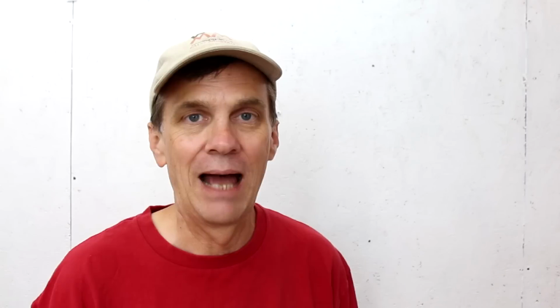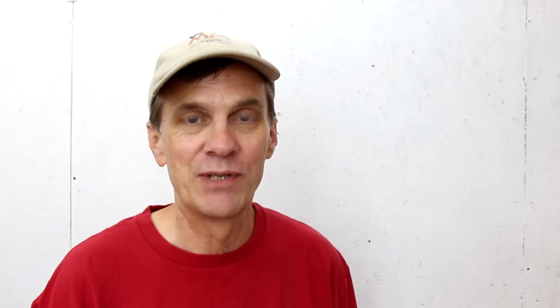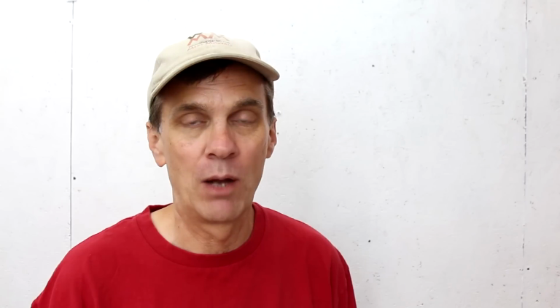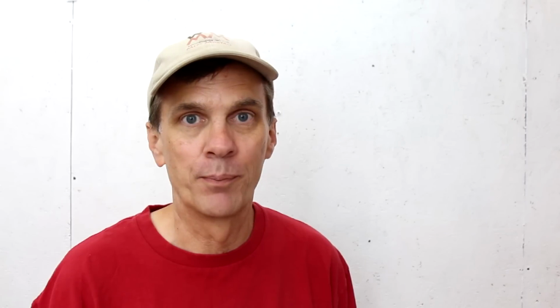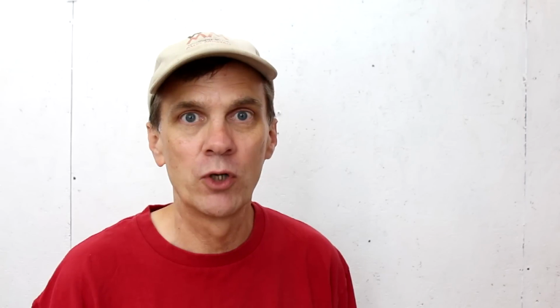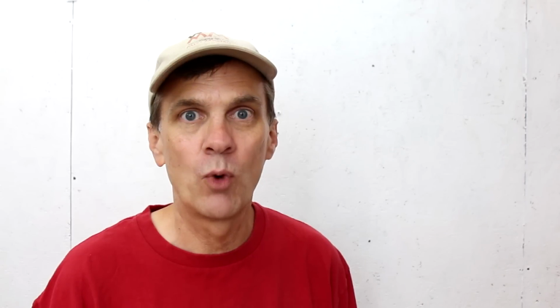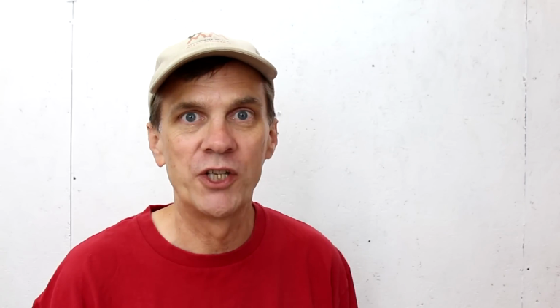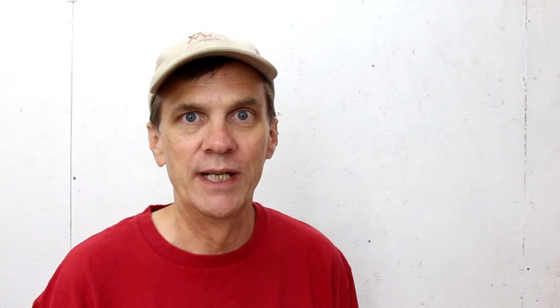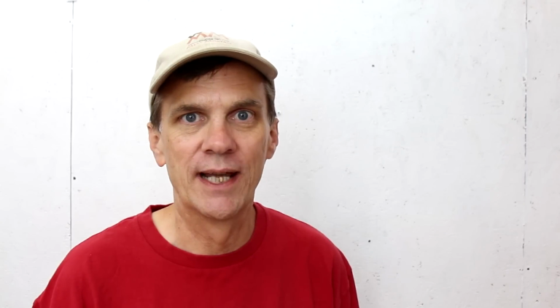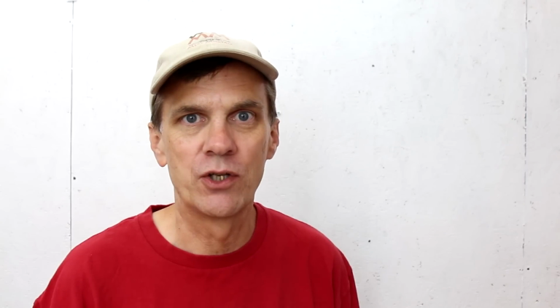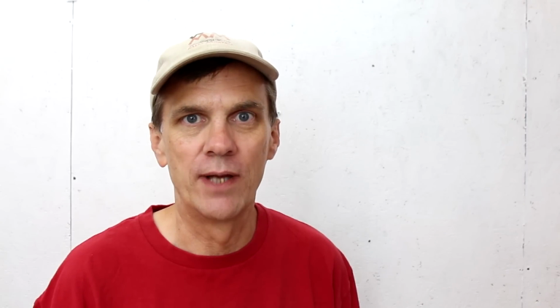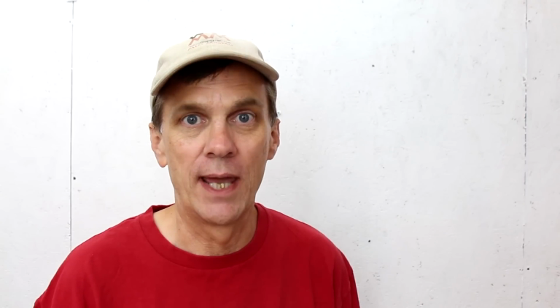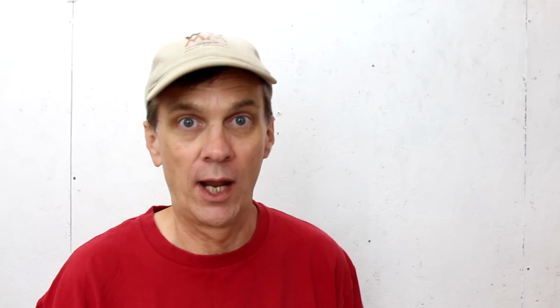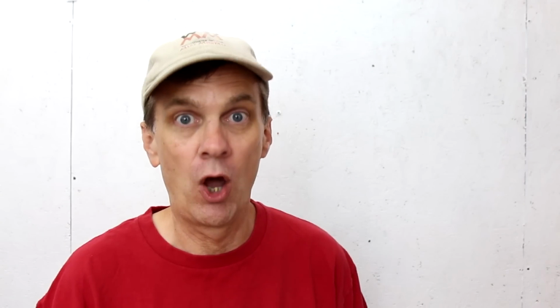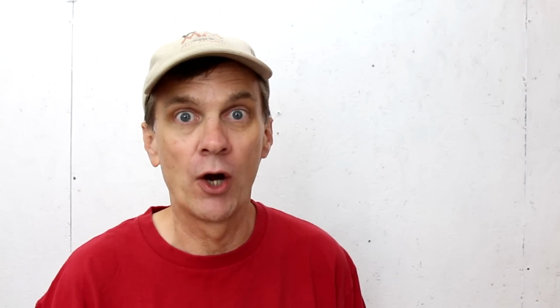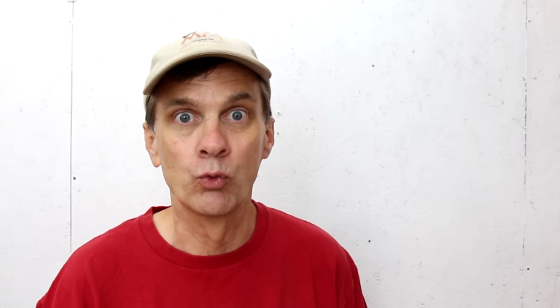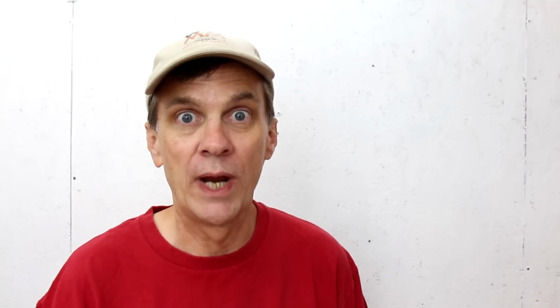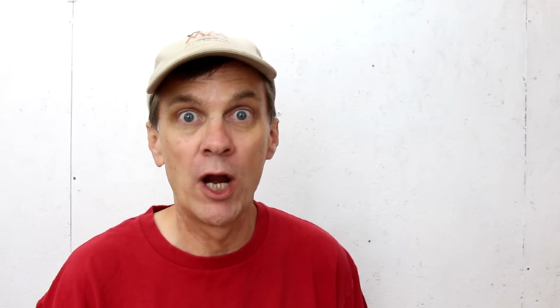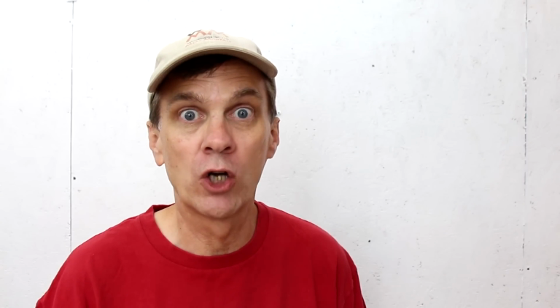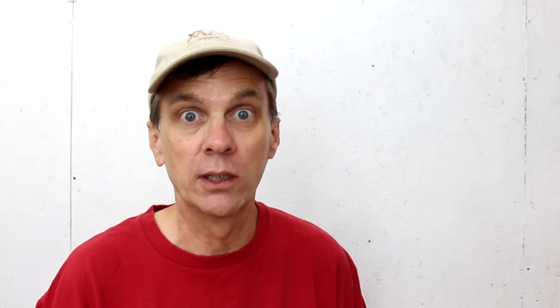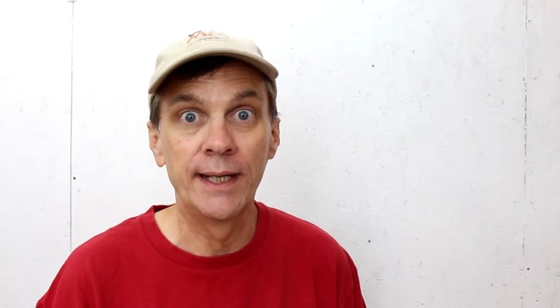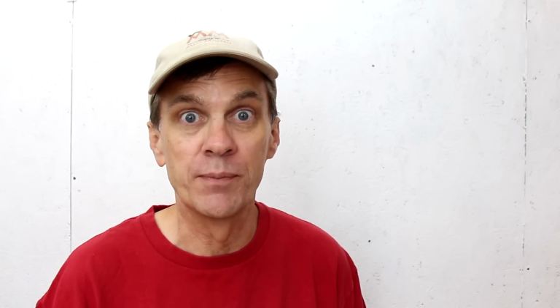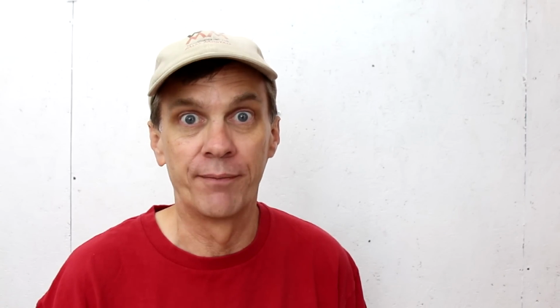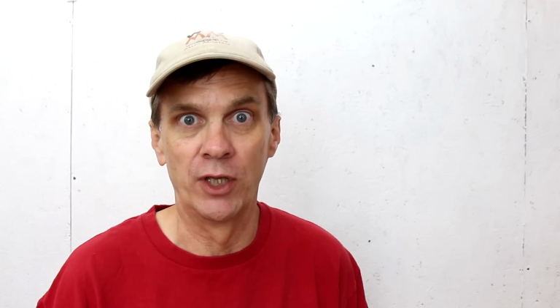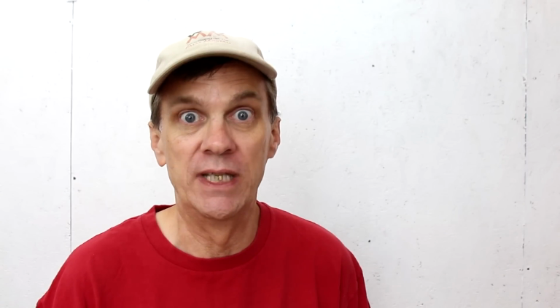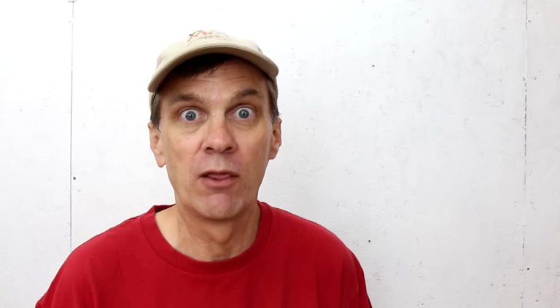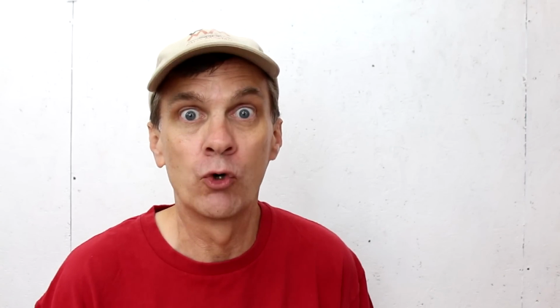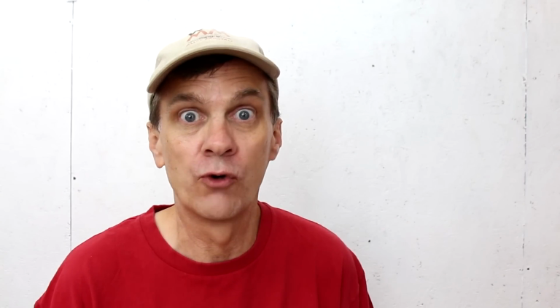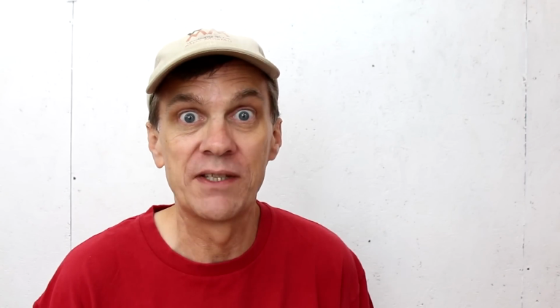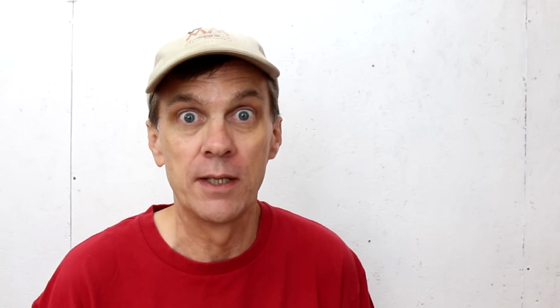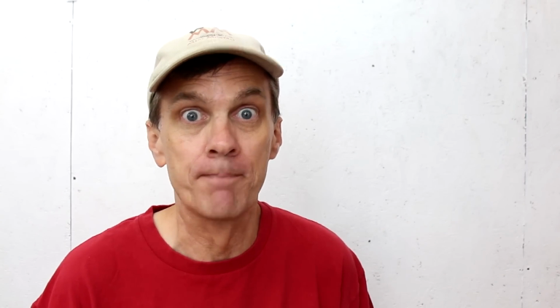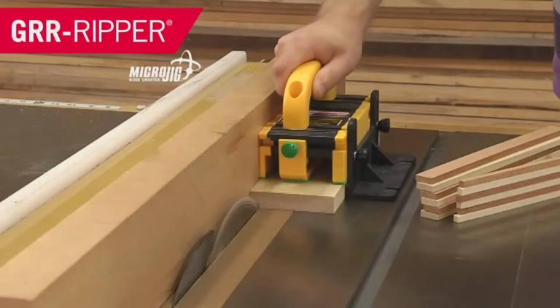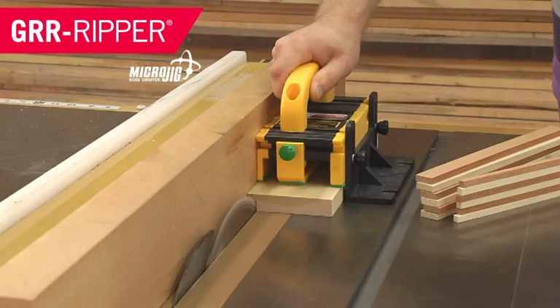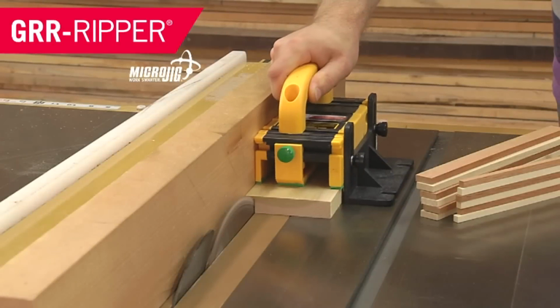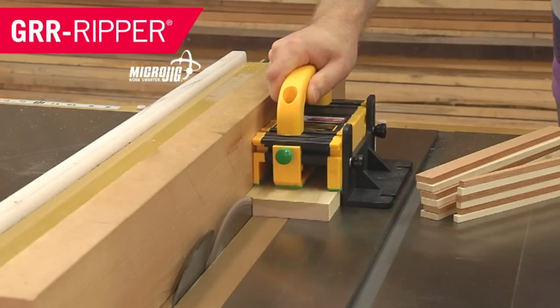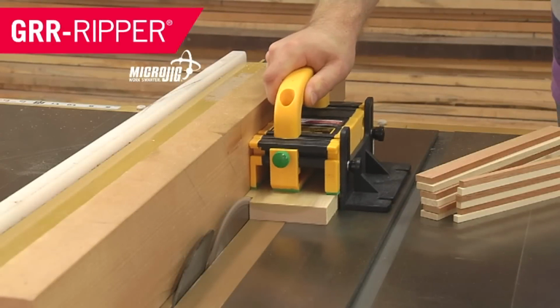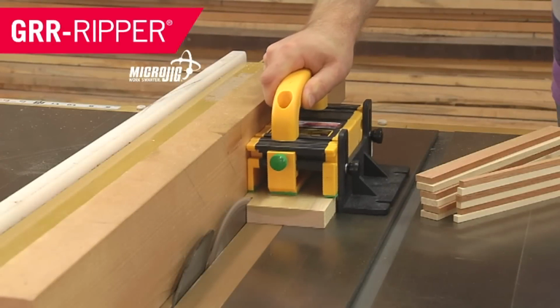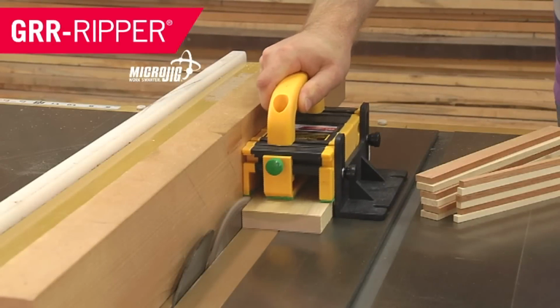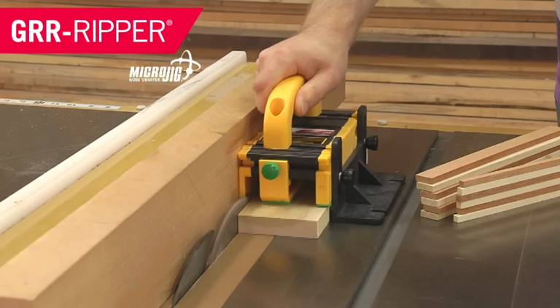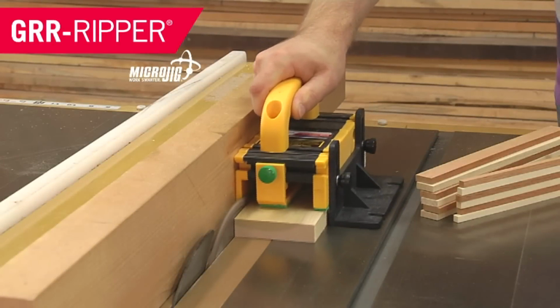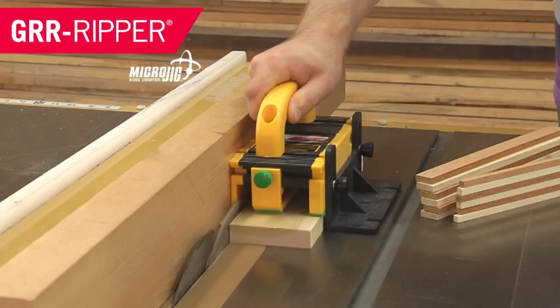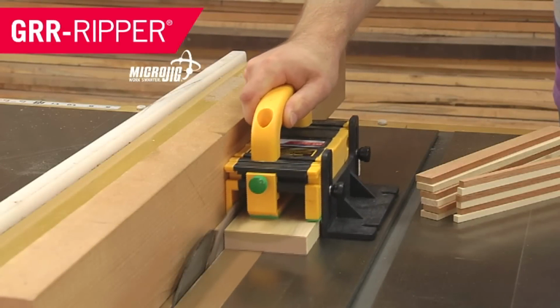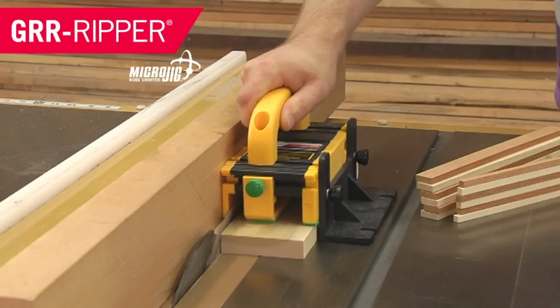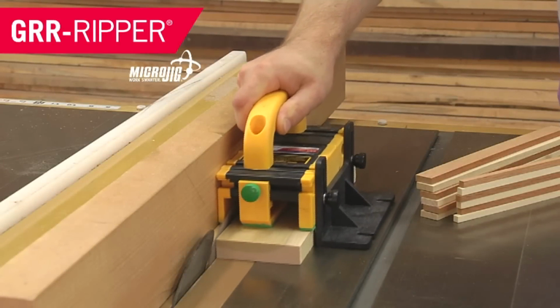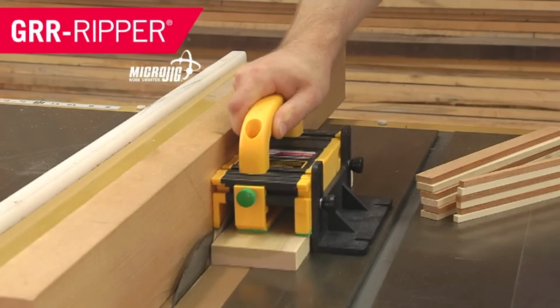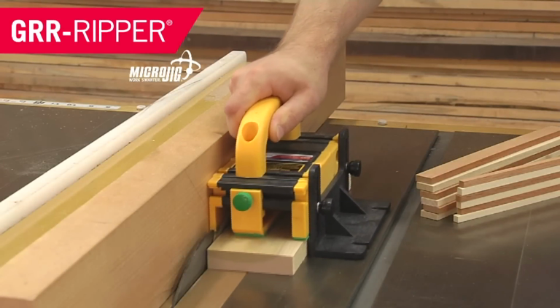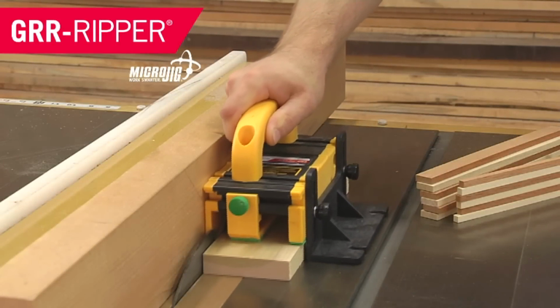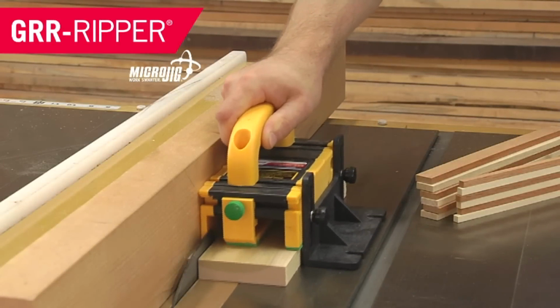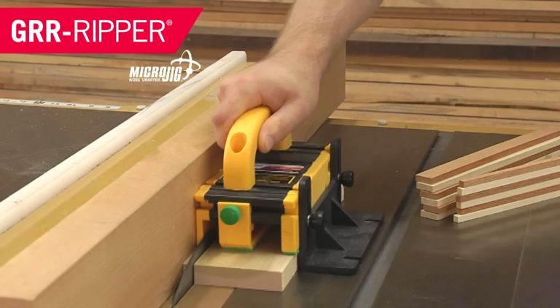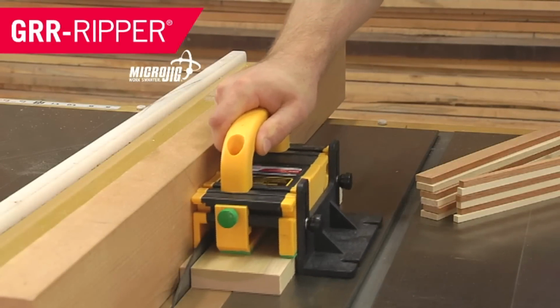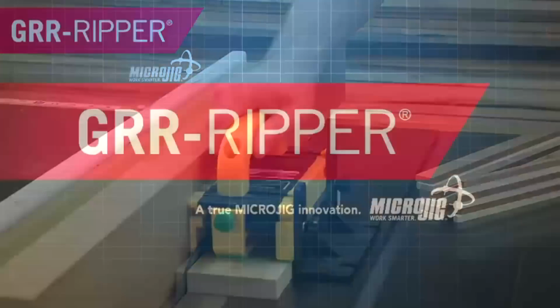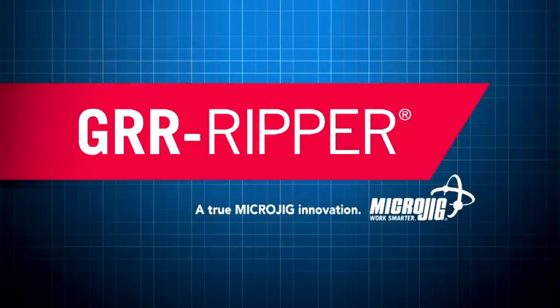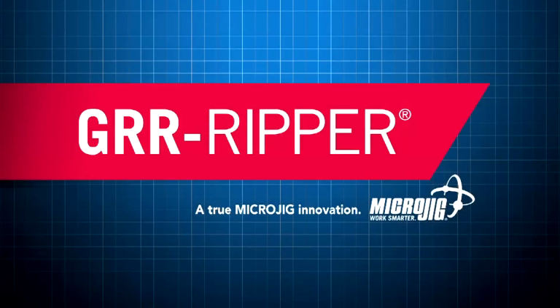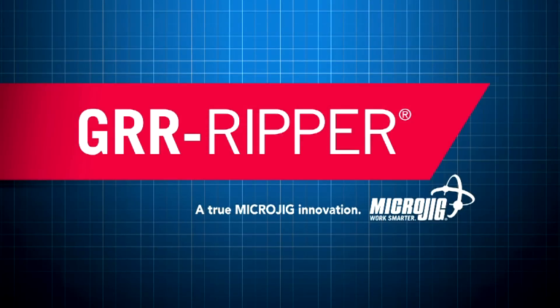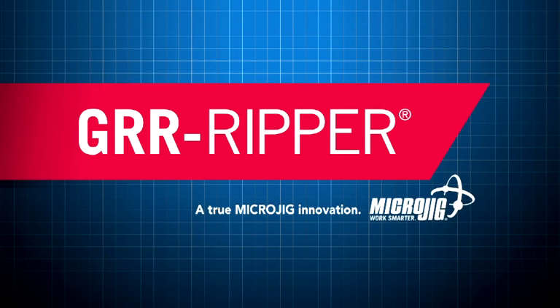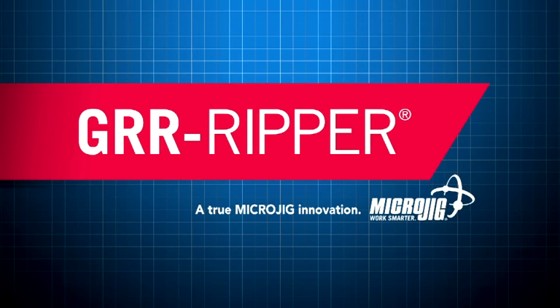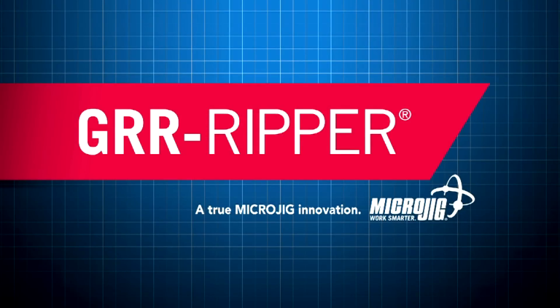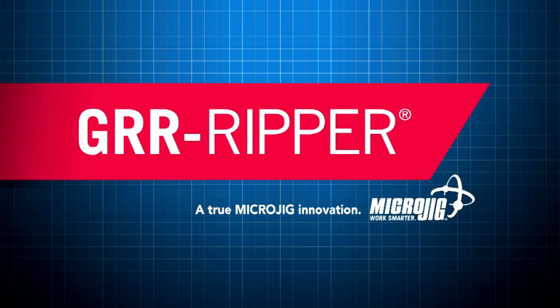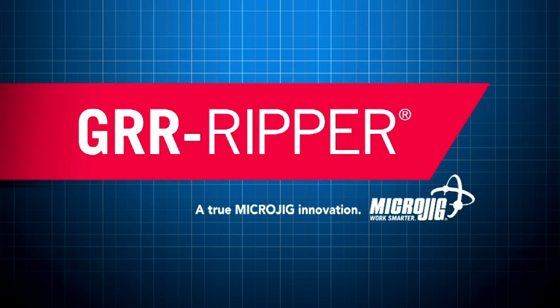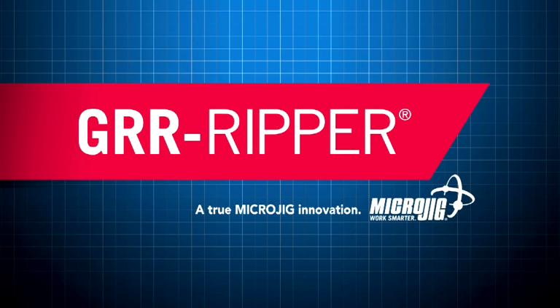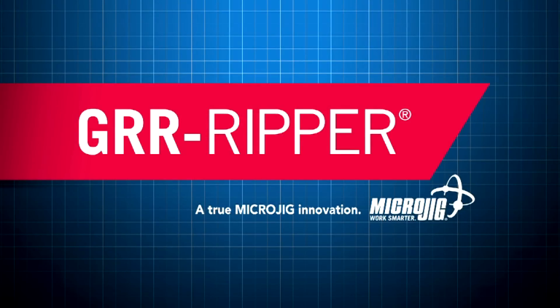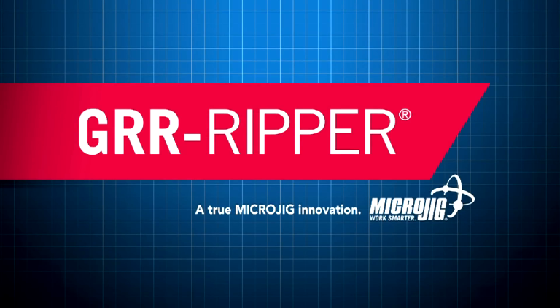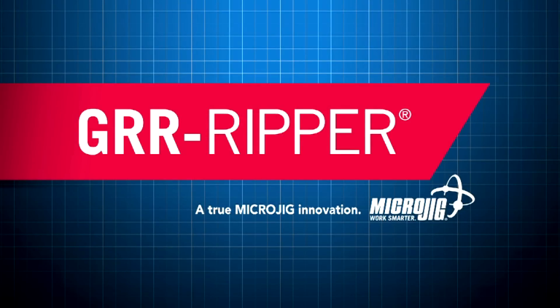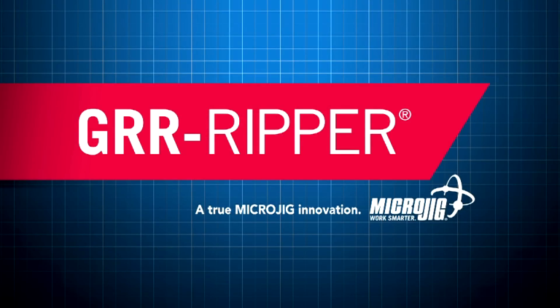I was out birdwatching yesterday and I caught a rare glimpse of the yellow-crested MicroJig, maker of the Gripper. Work safer, work smarter.